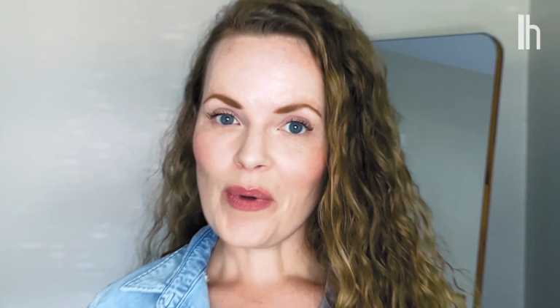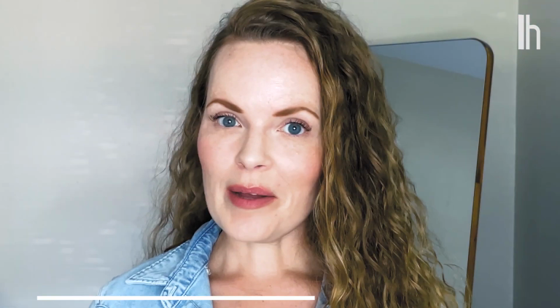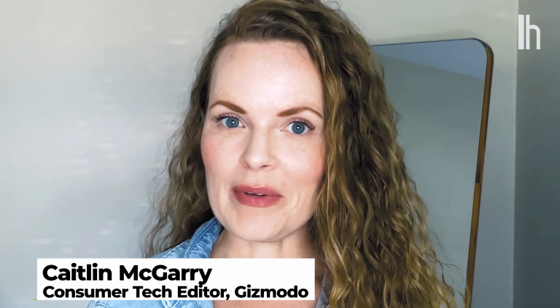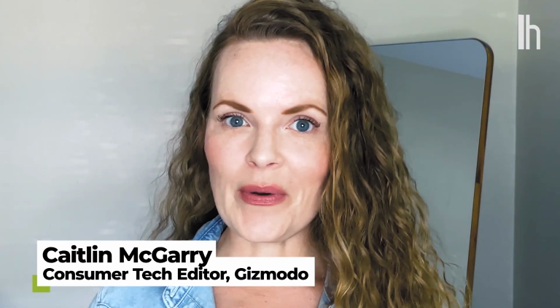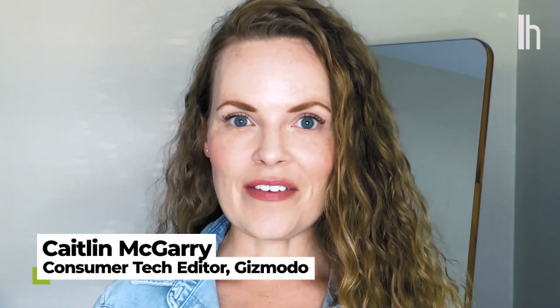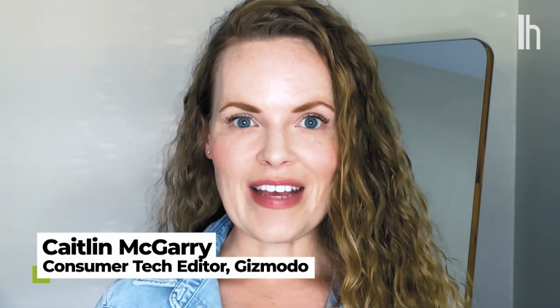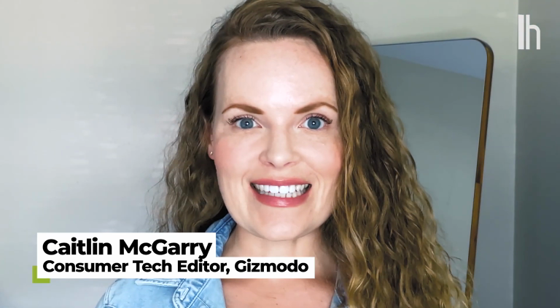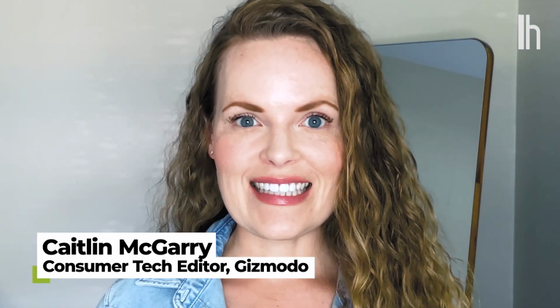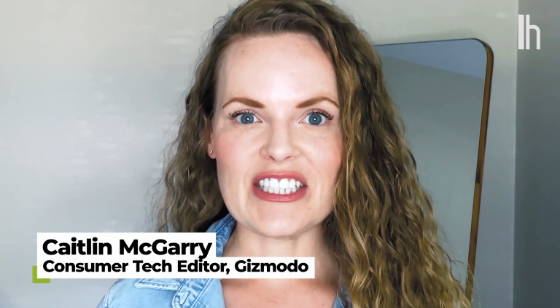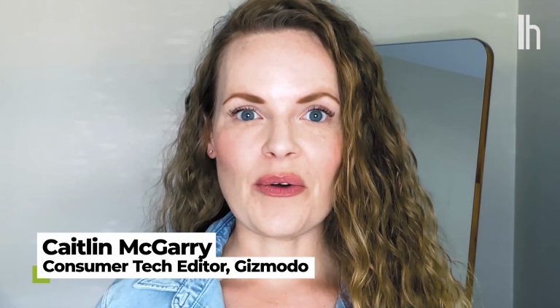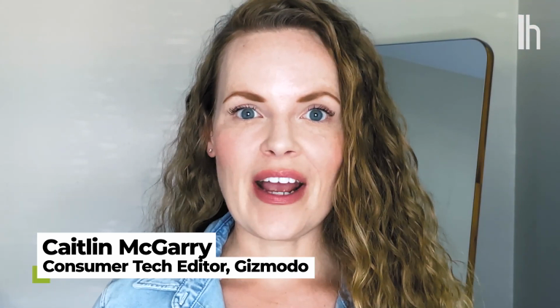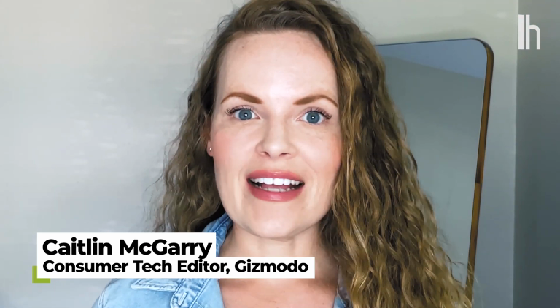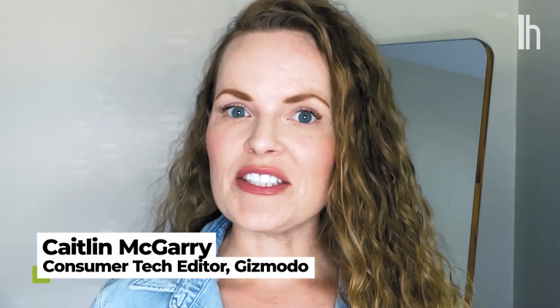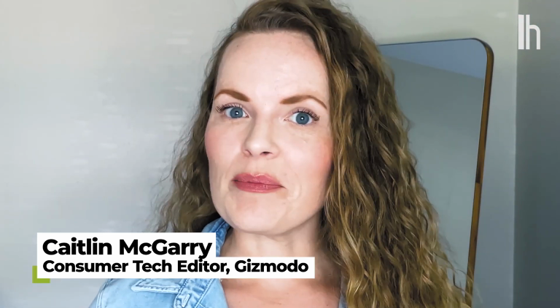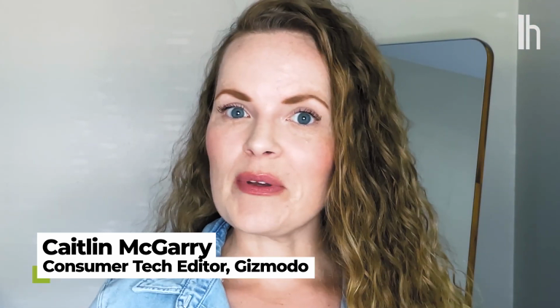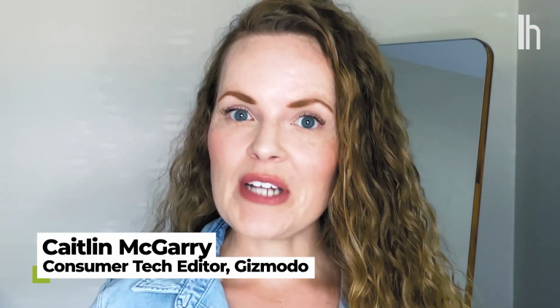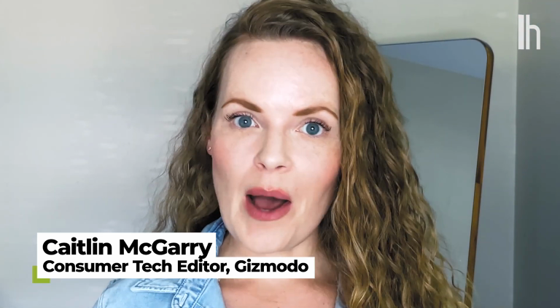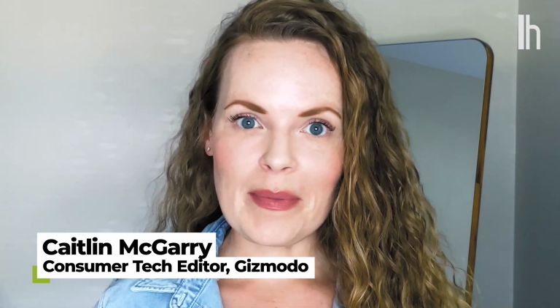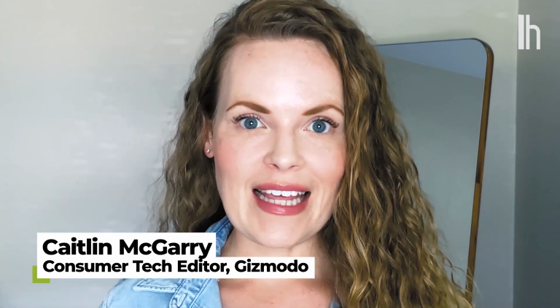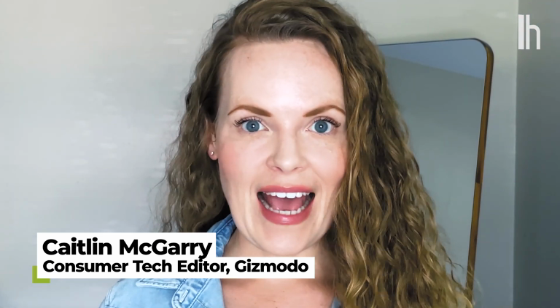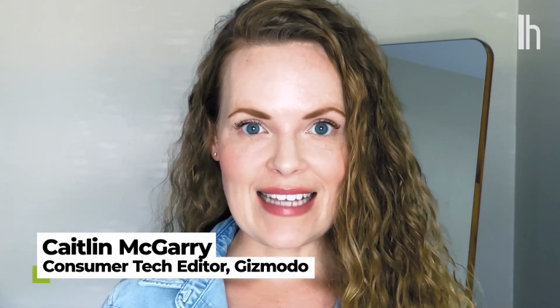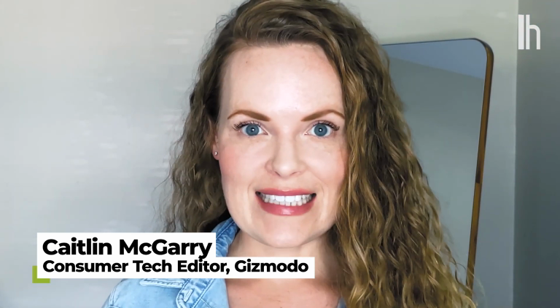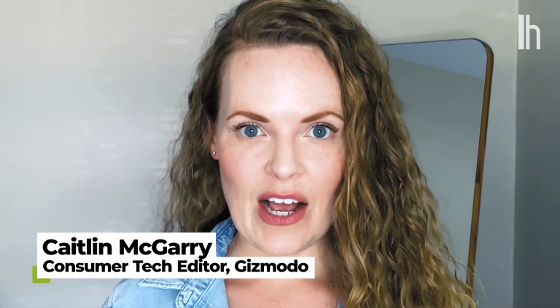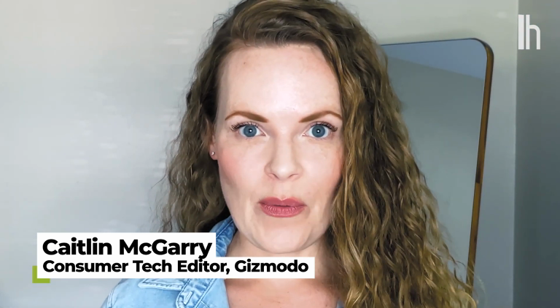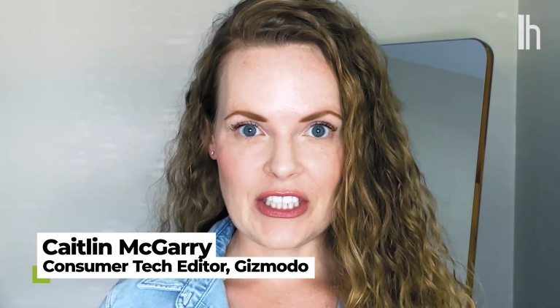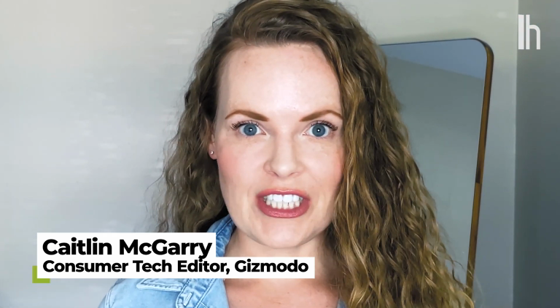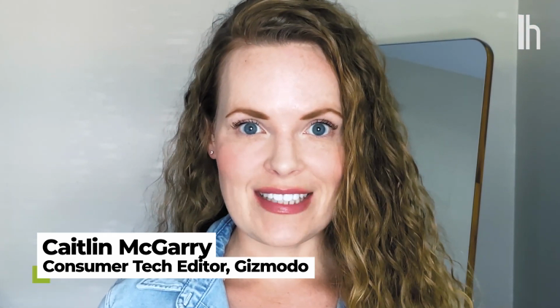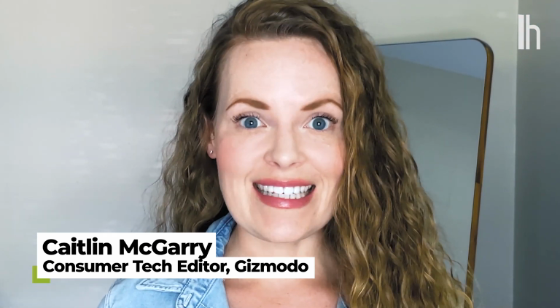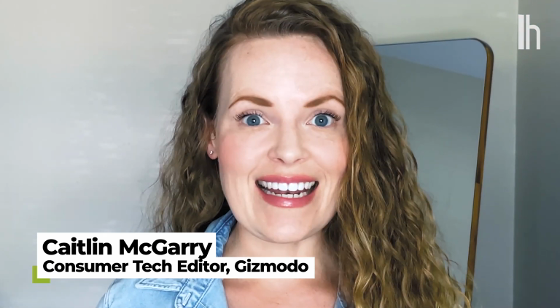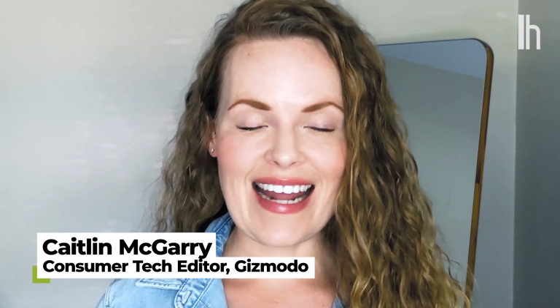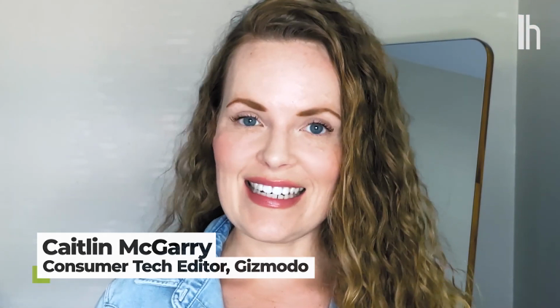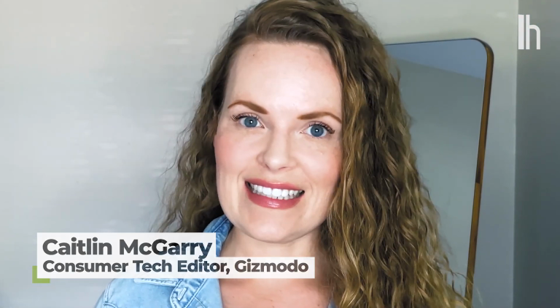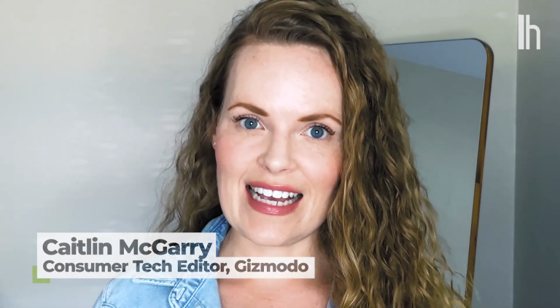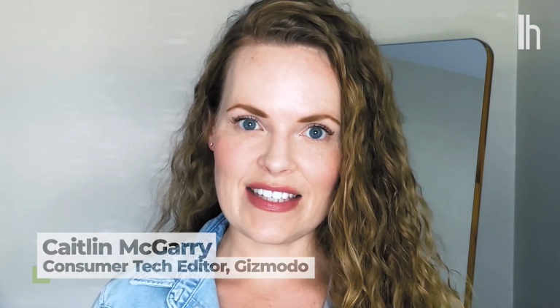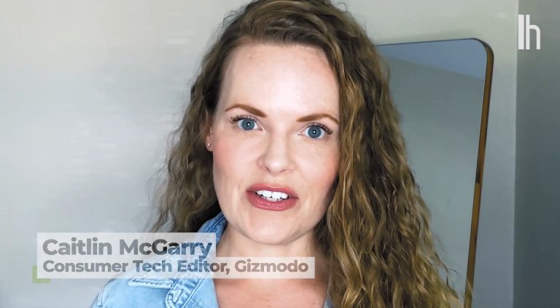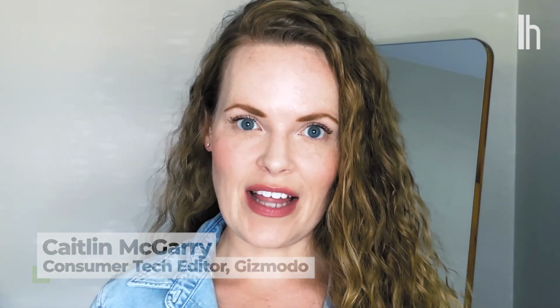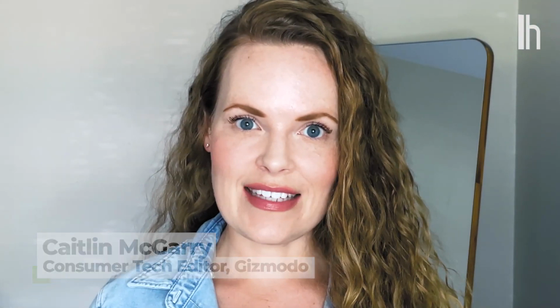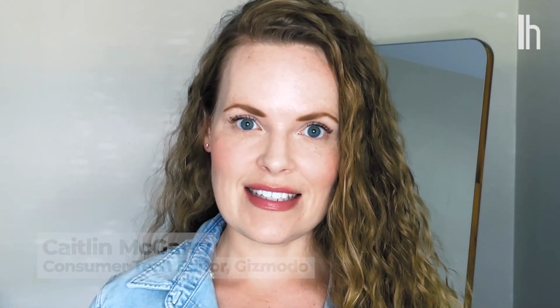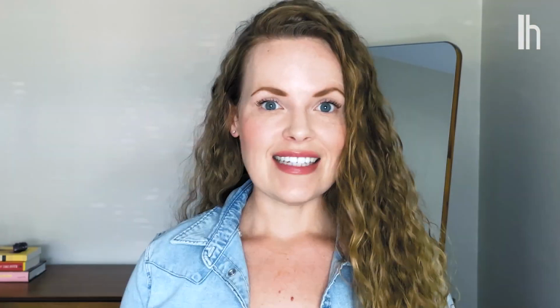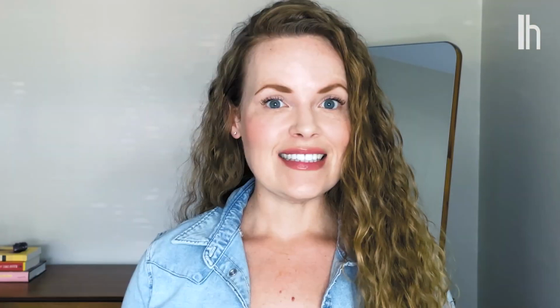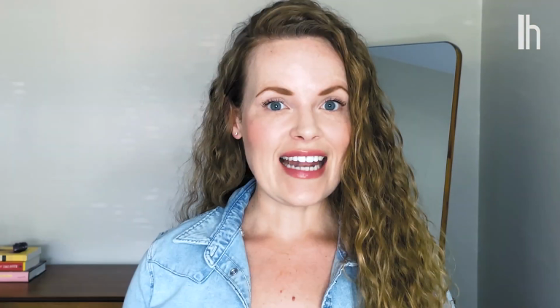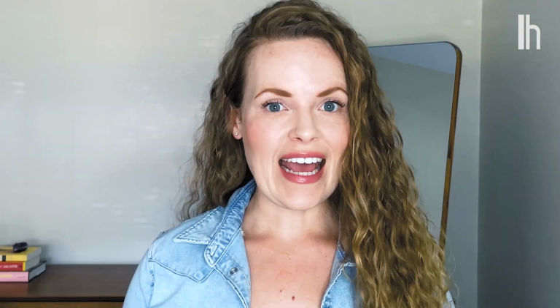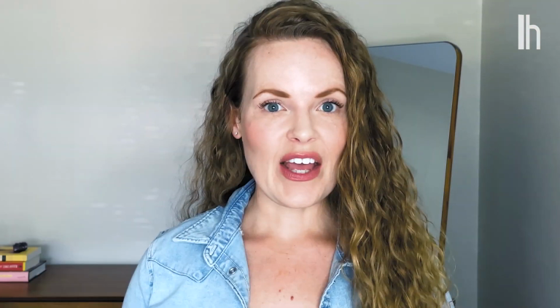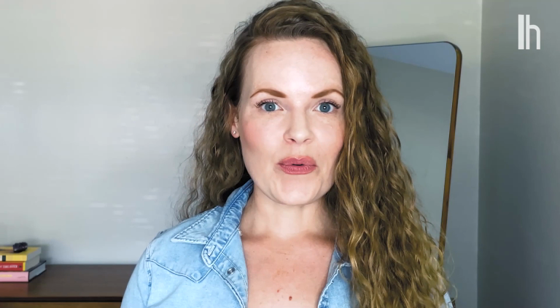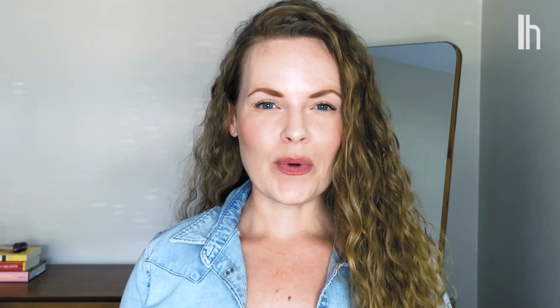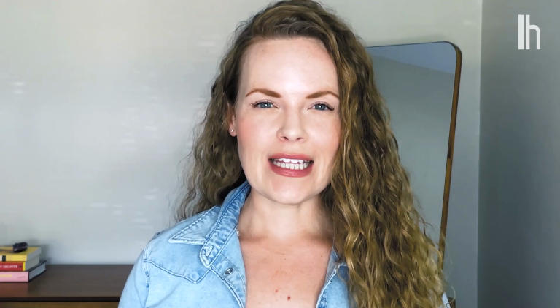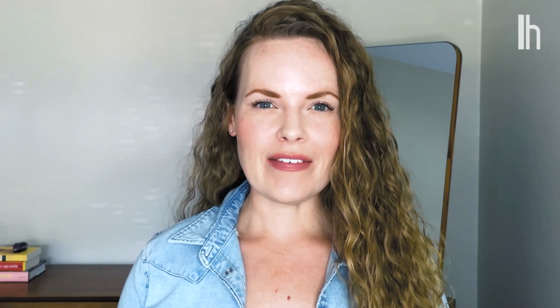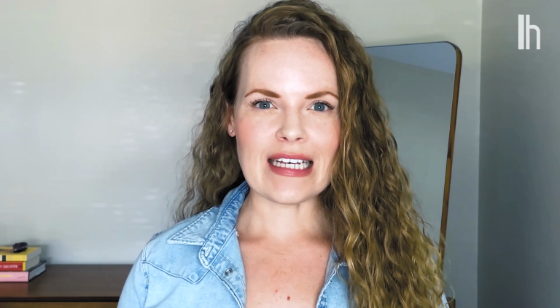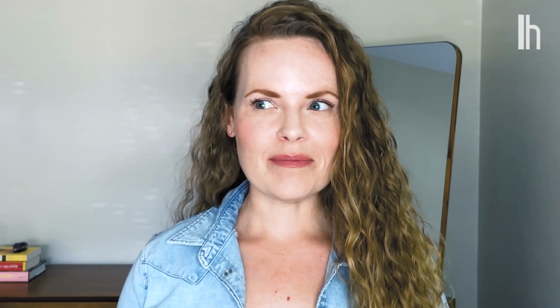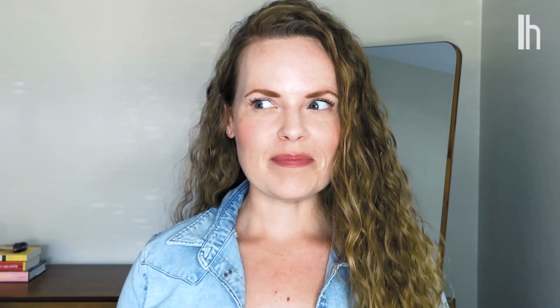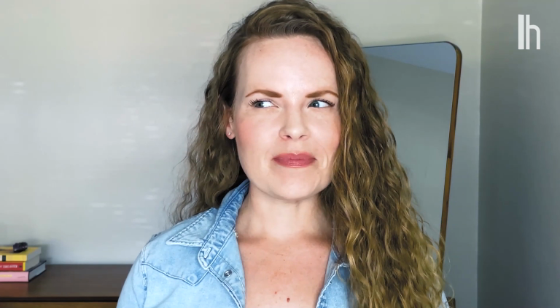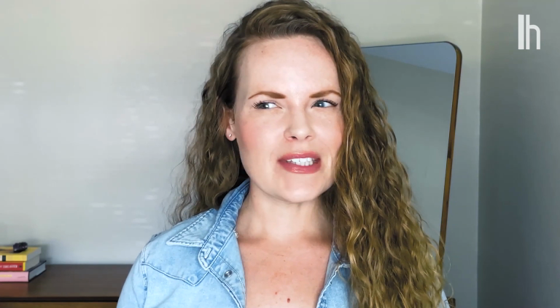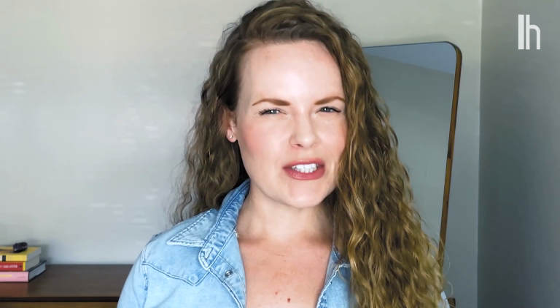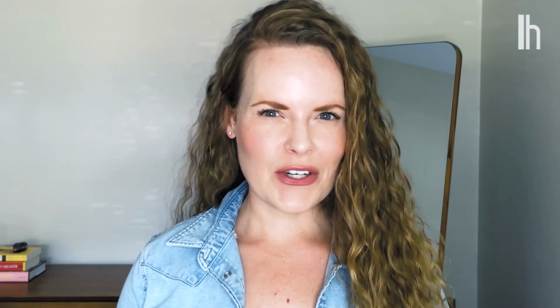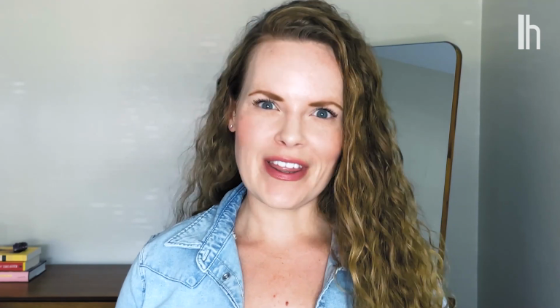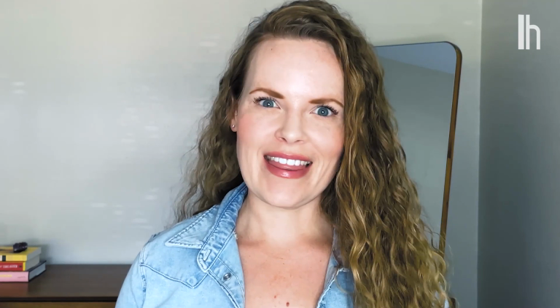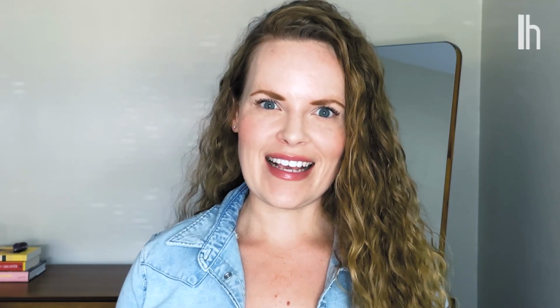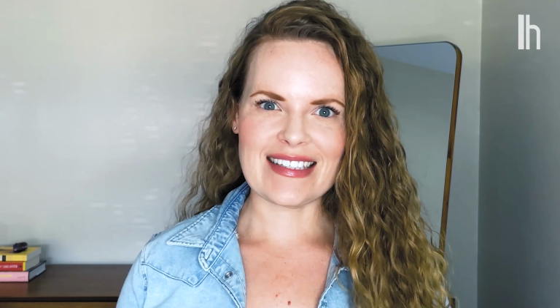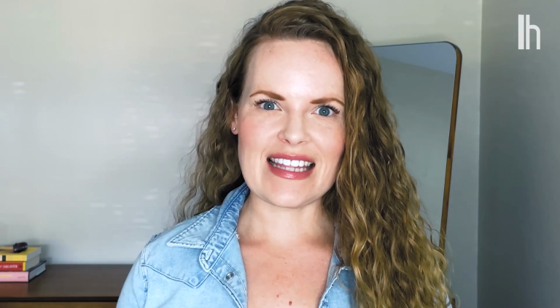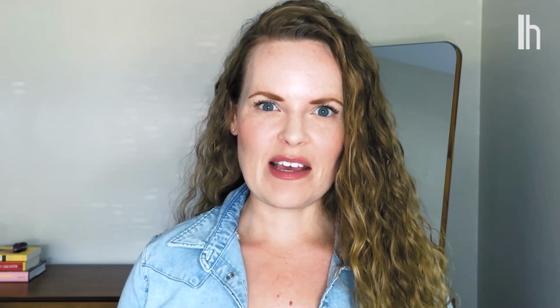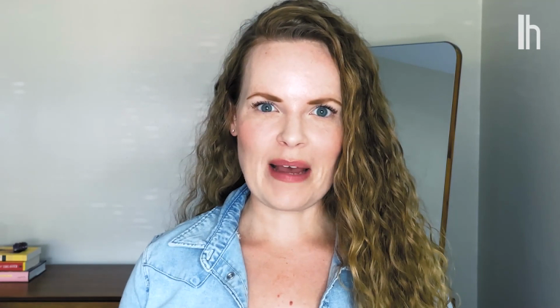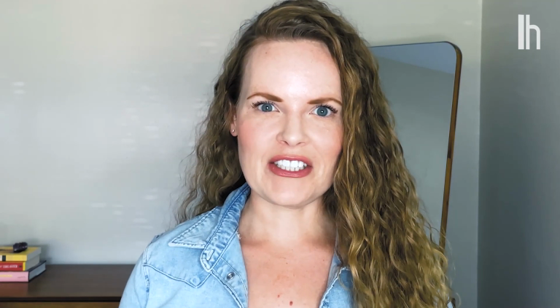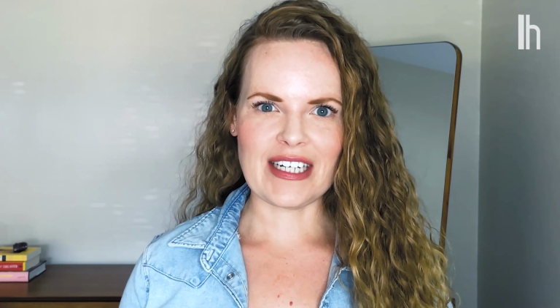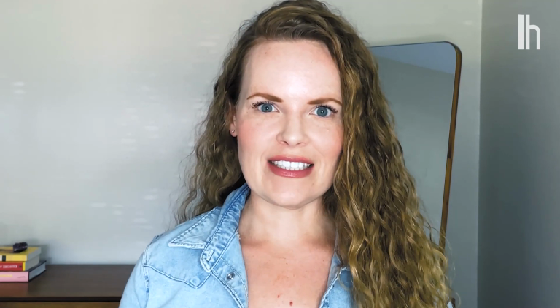Welcome to Quick Fix, the show where I answer your most commonly asked tech questions in 90 seconds or less. Today, we're leaving certain things to the imagination.